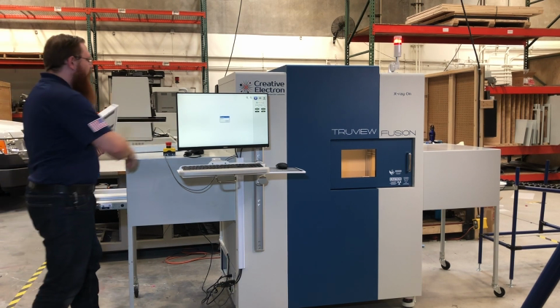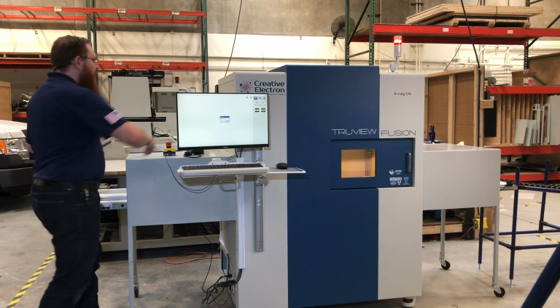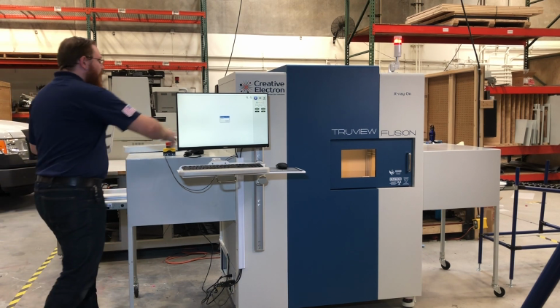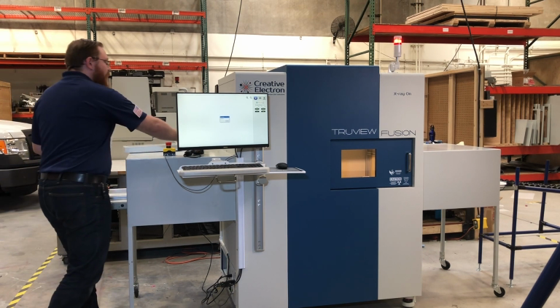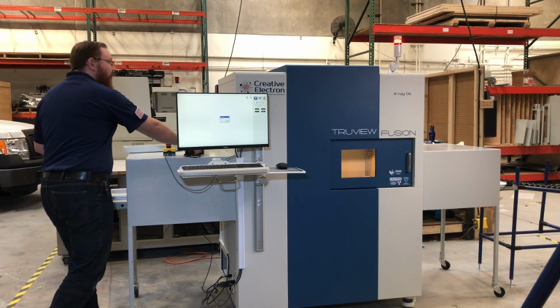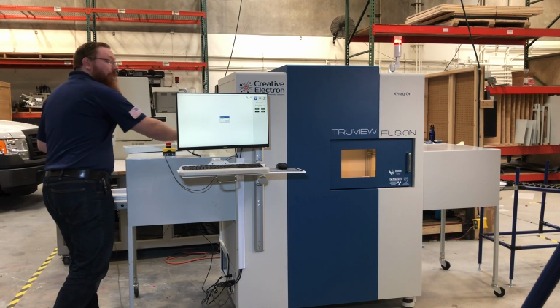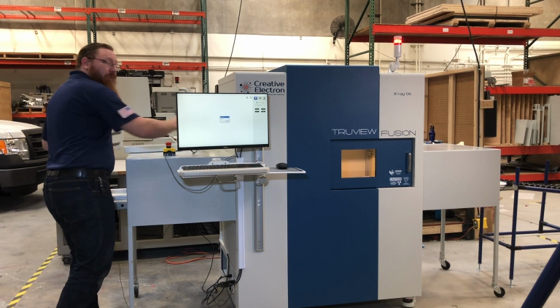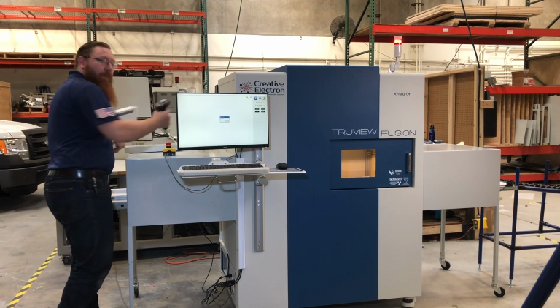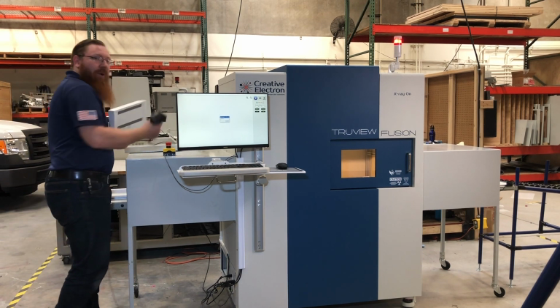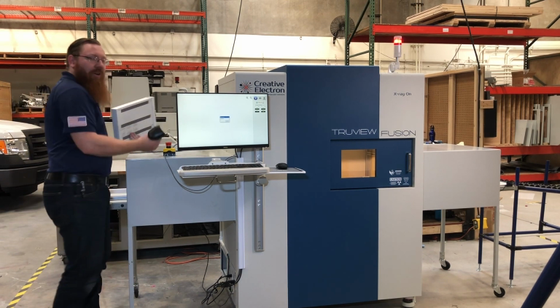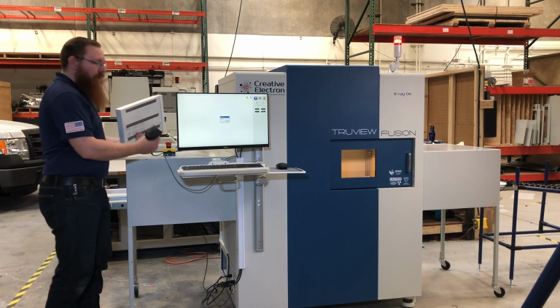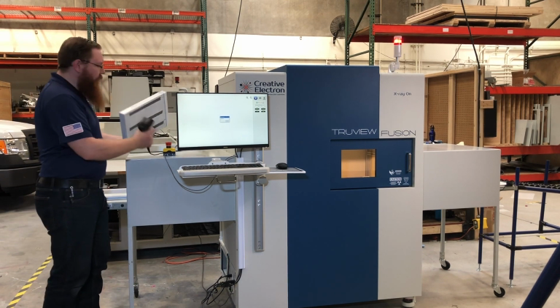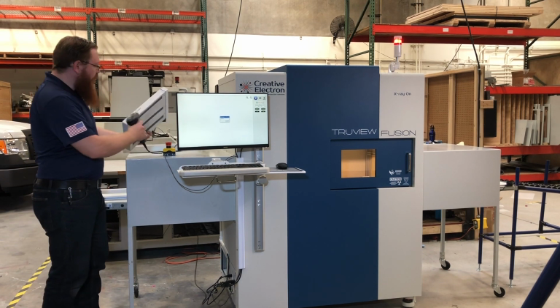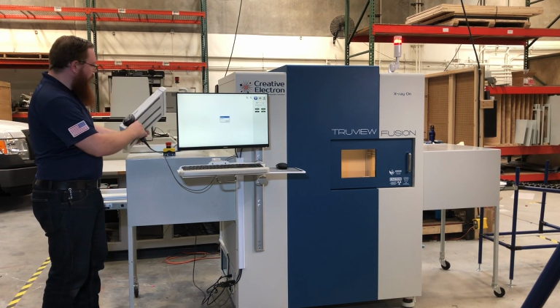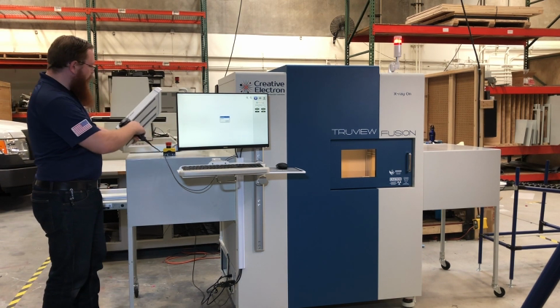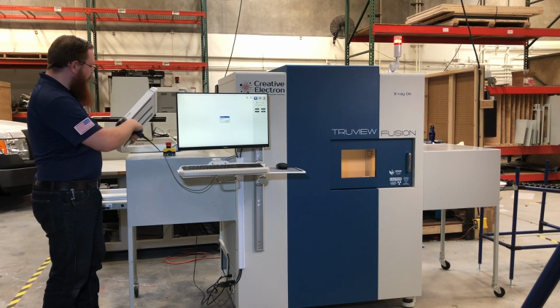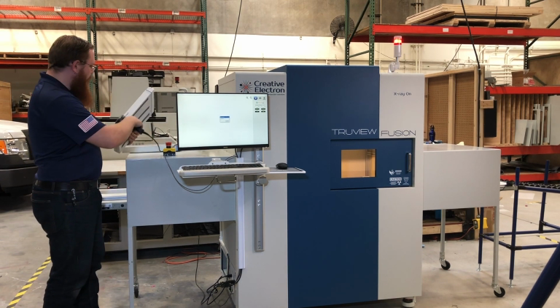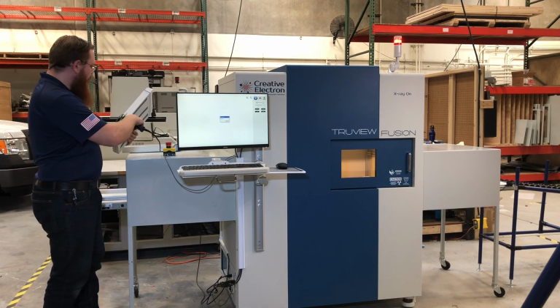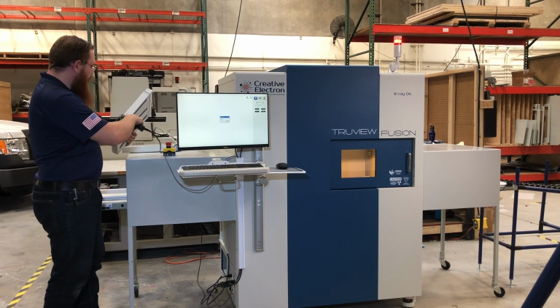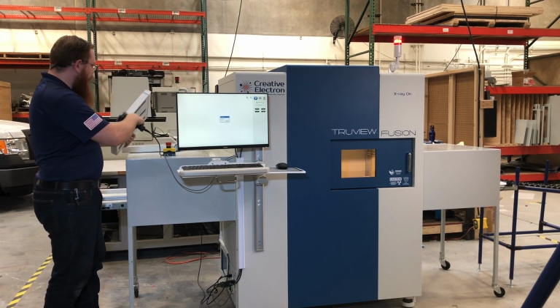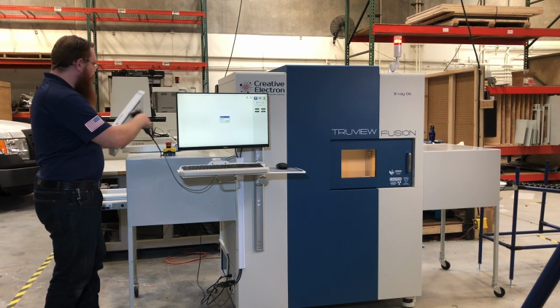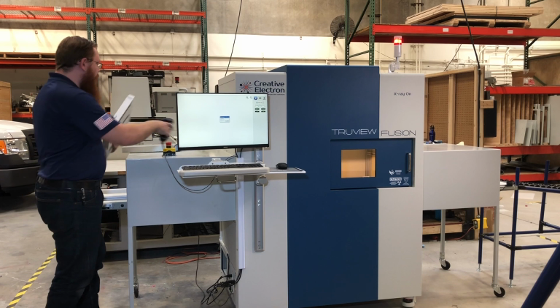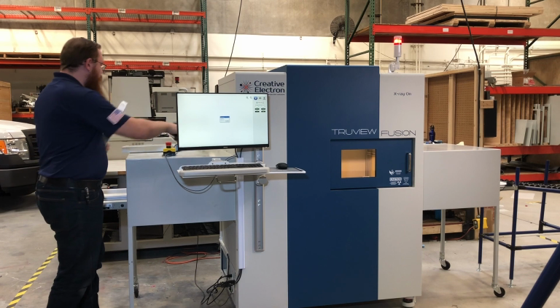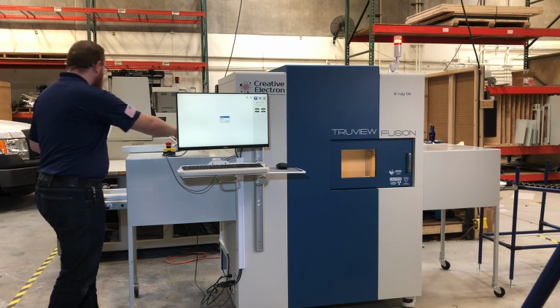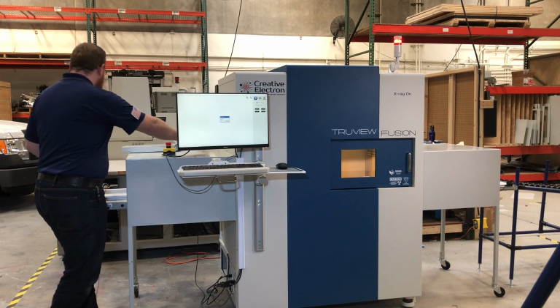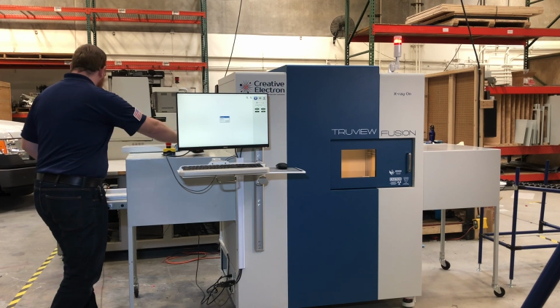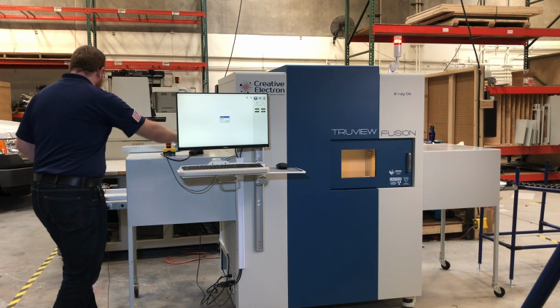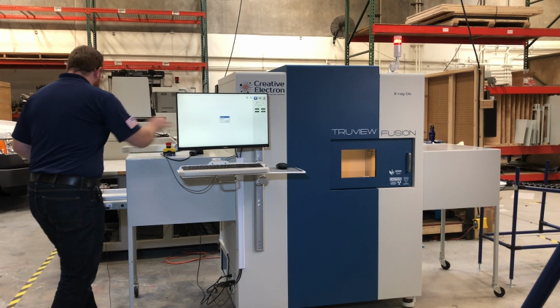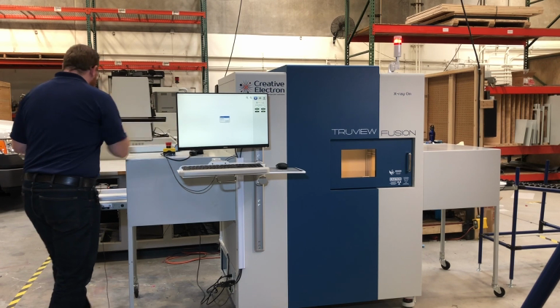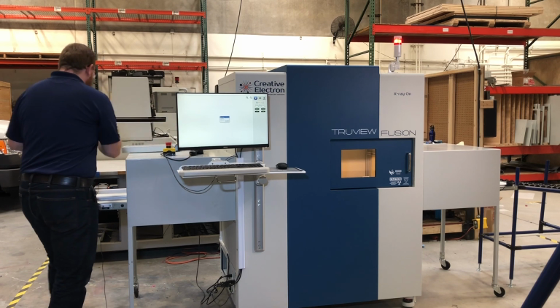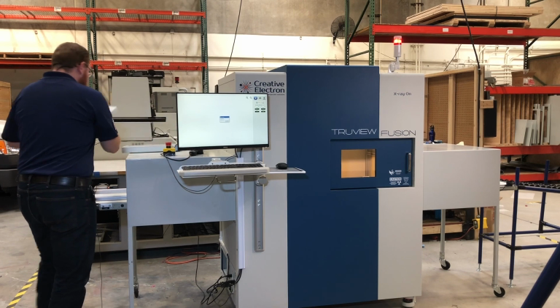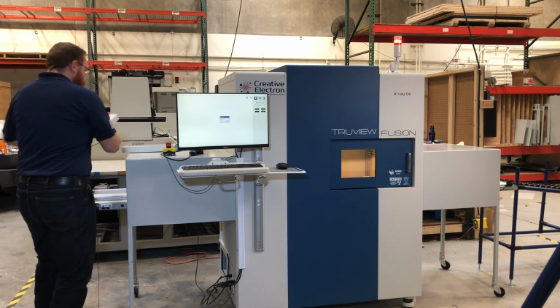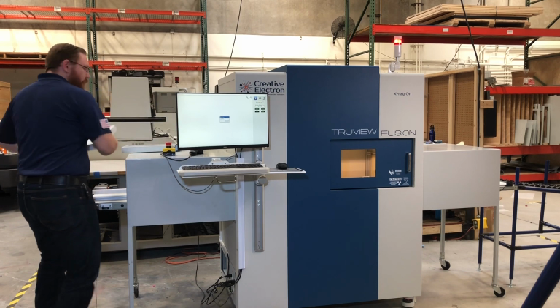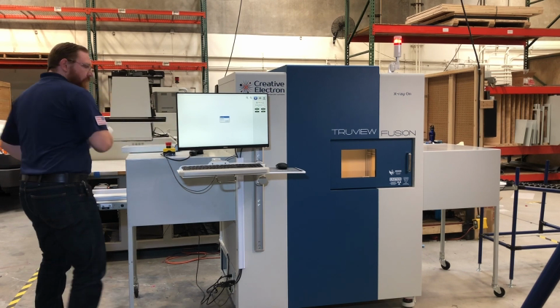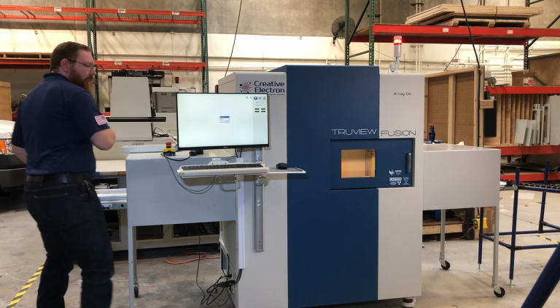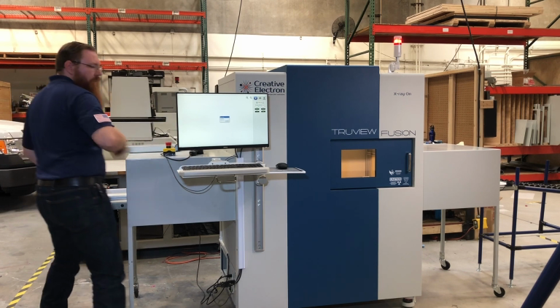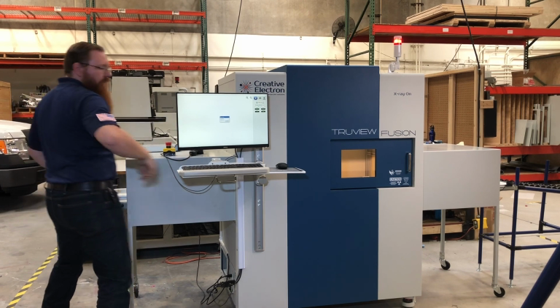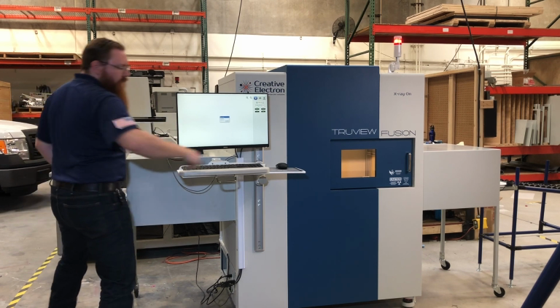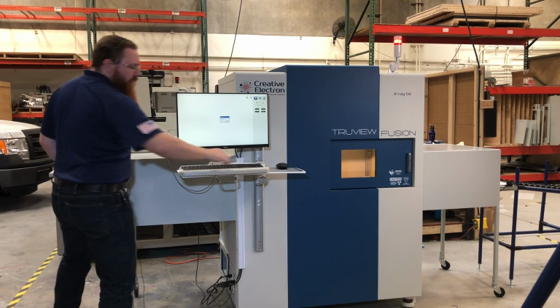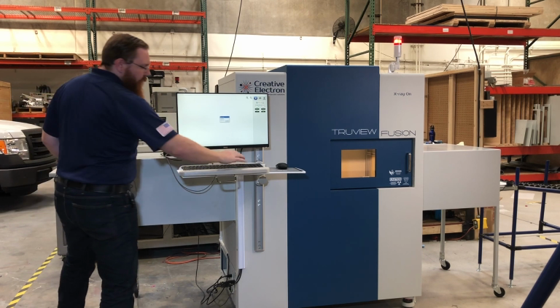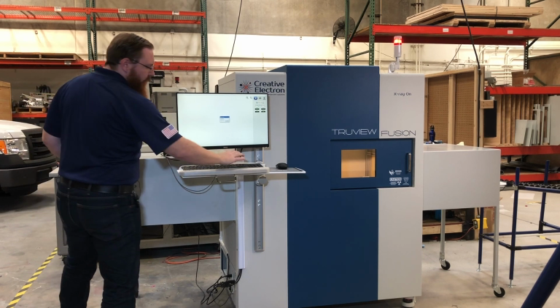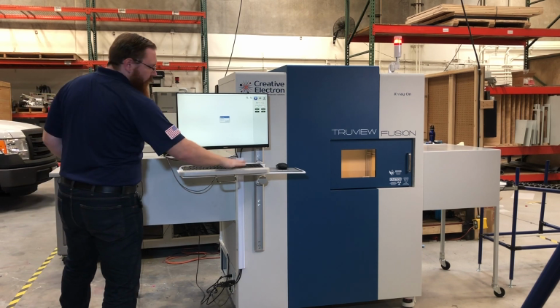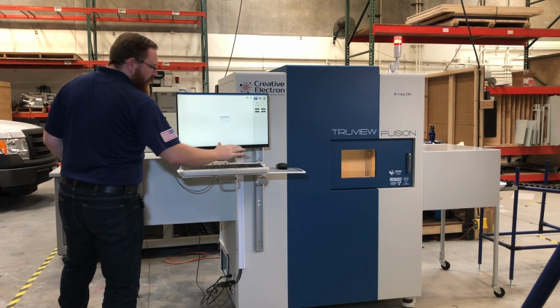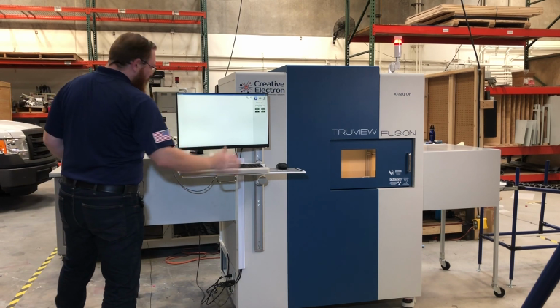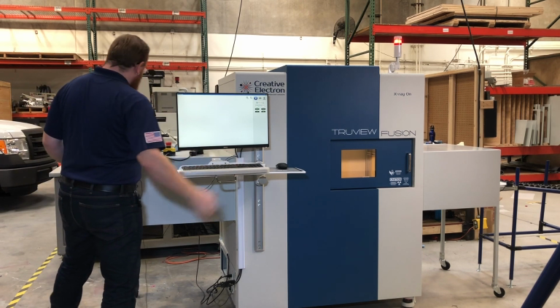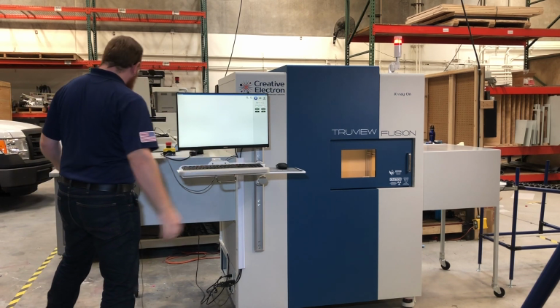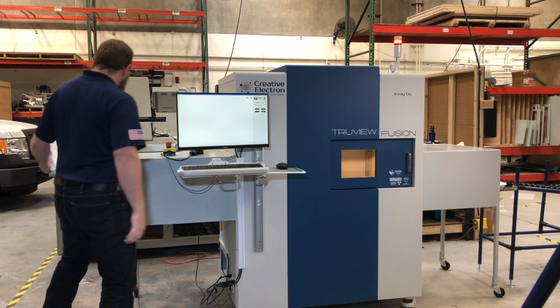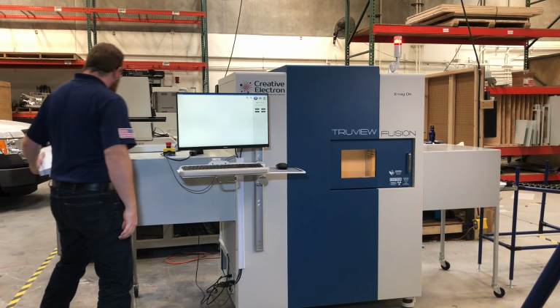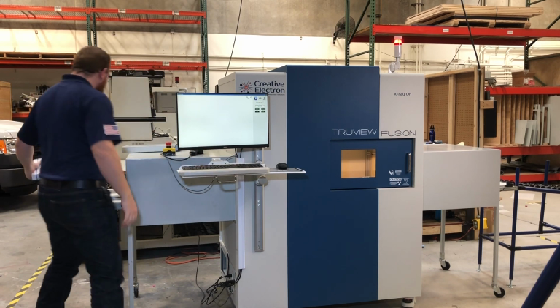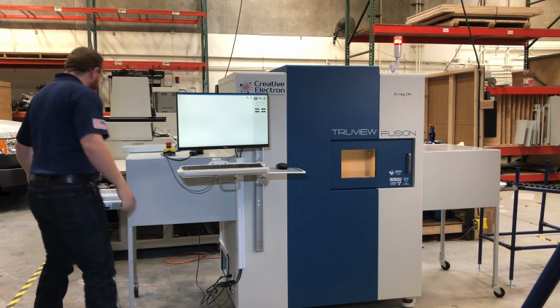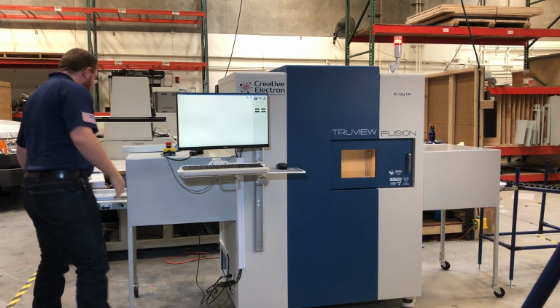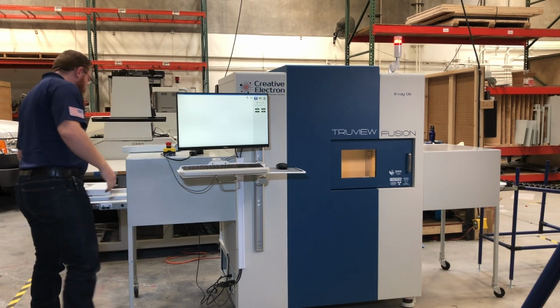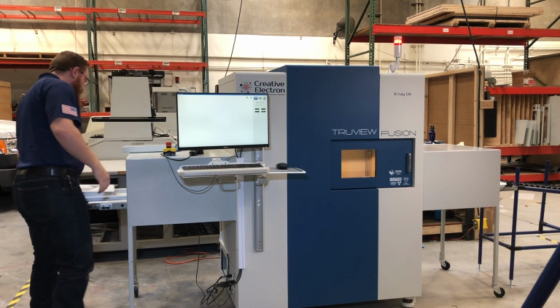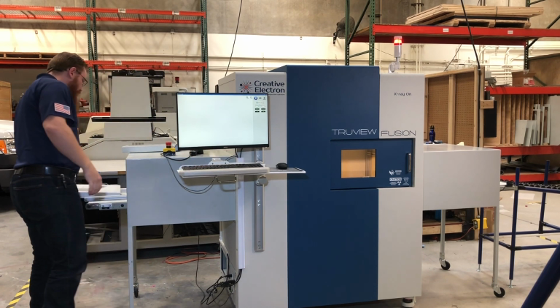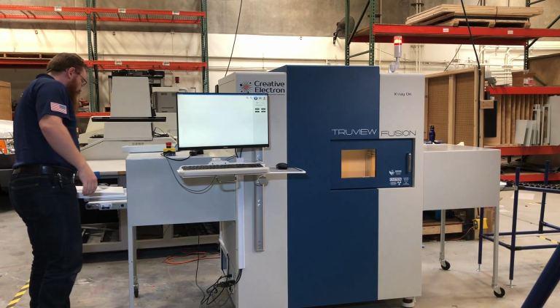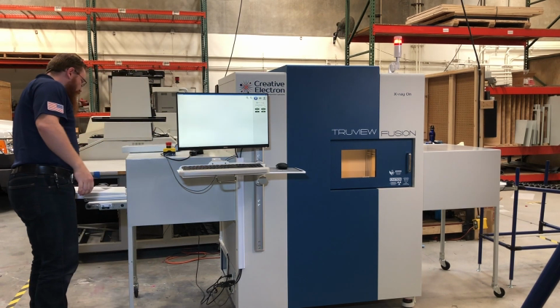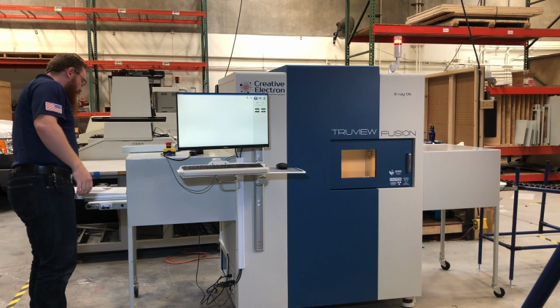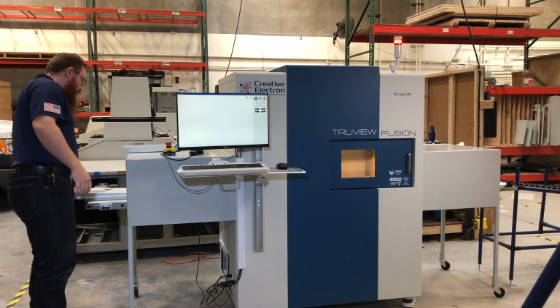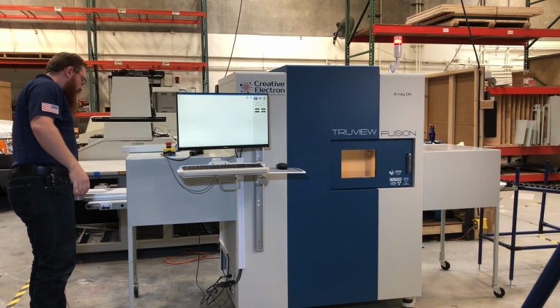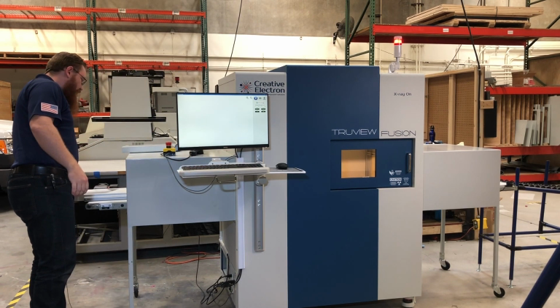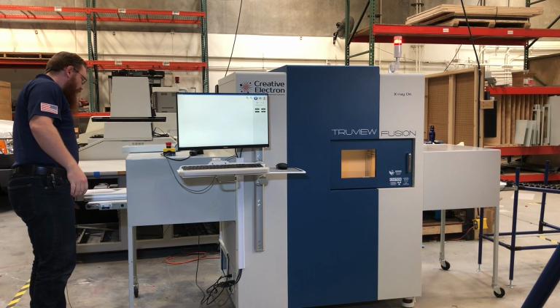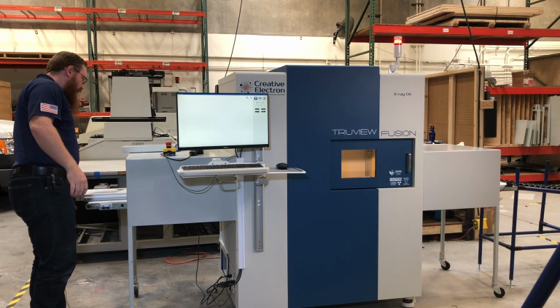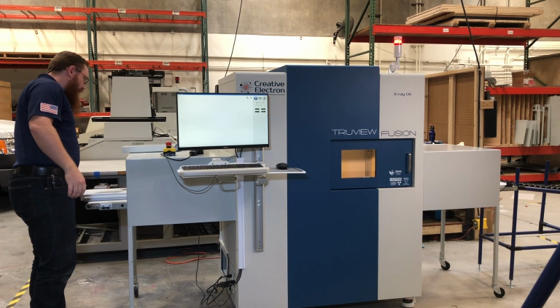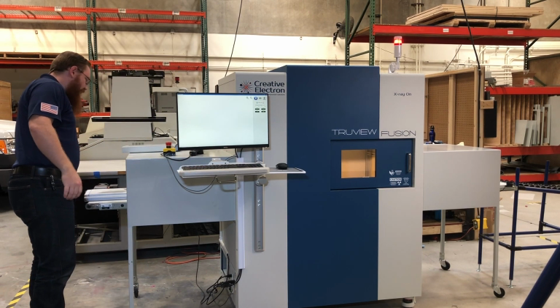It comes with a barcode scanner, so you can scan your sample, start up the conveyor, and send it right in.